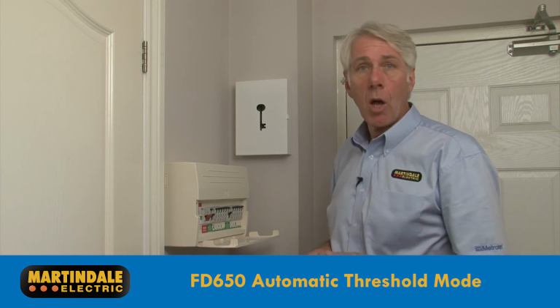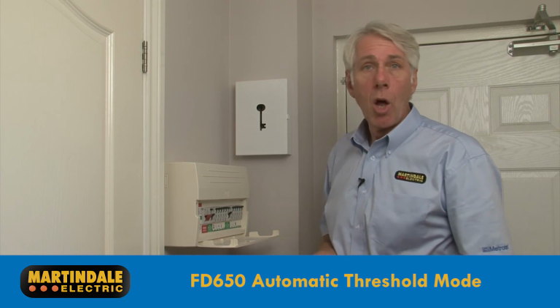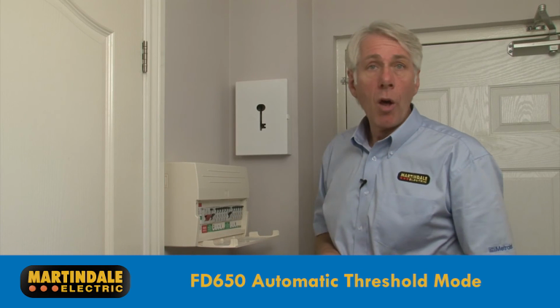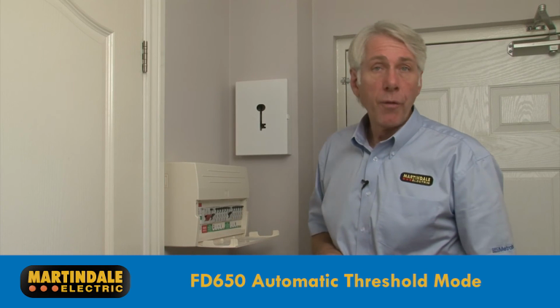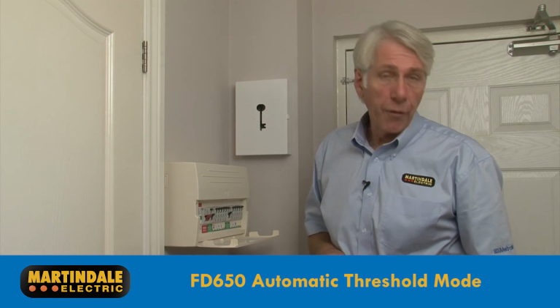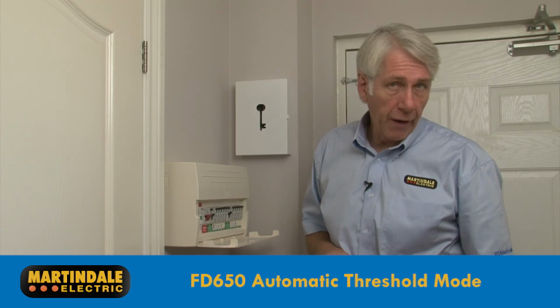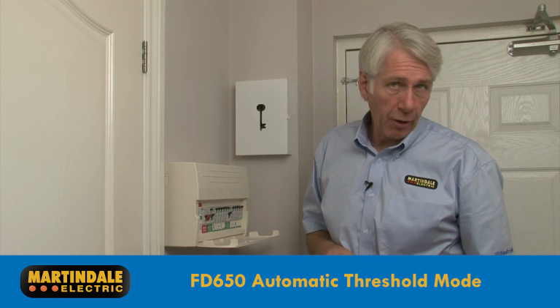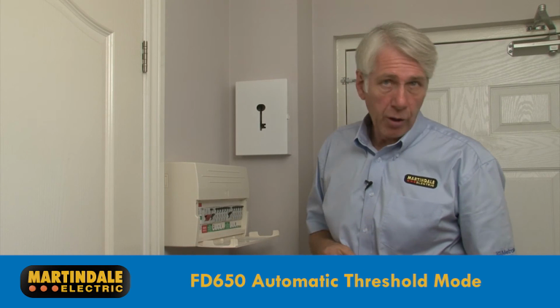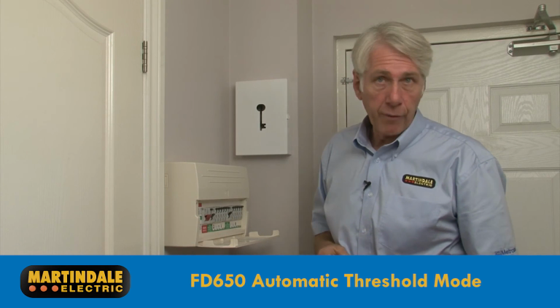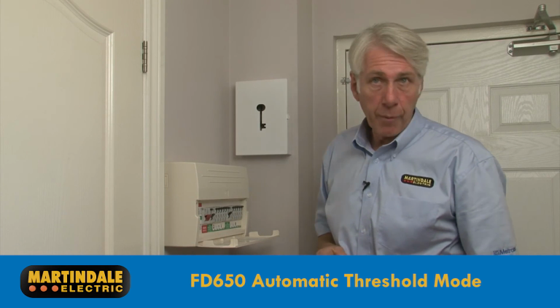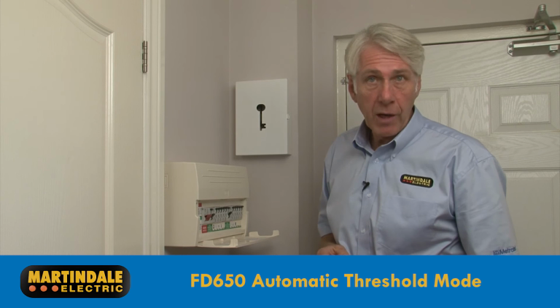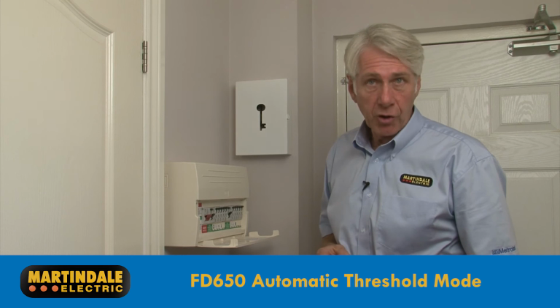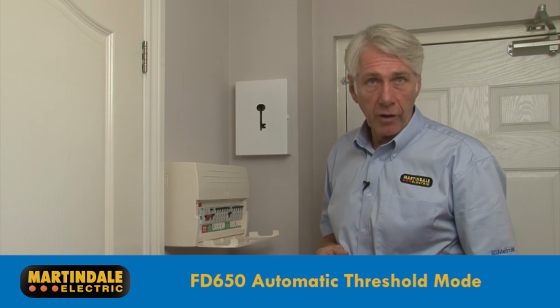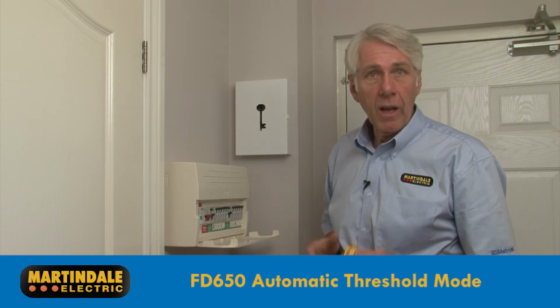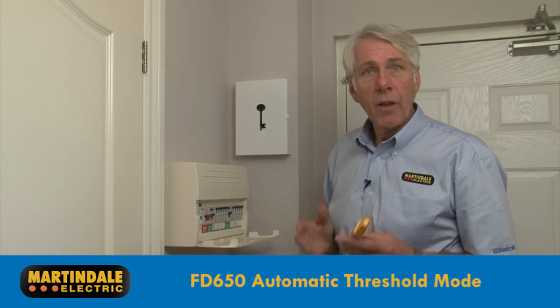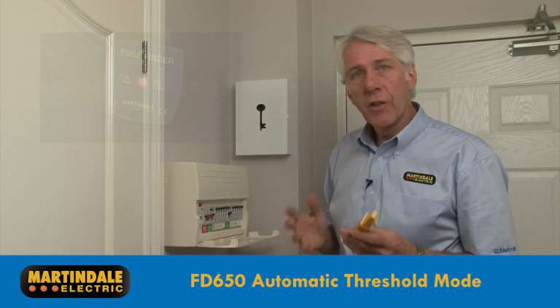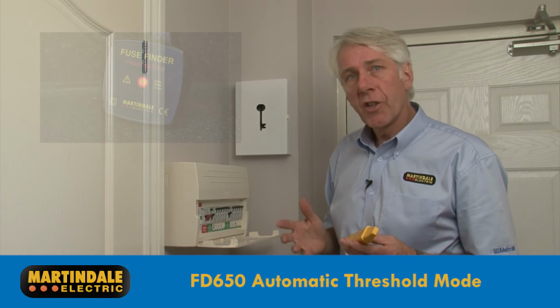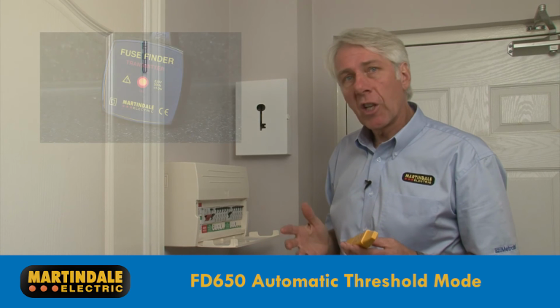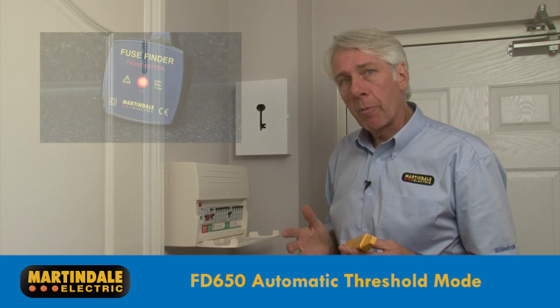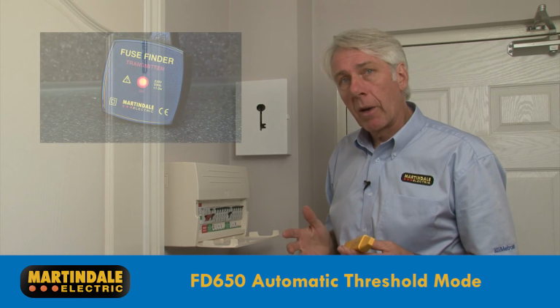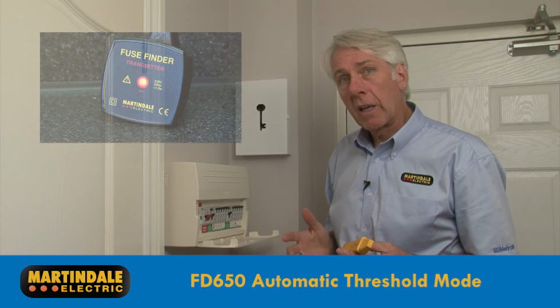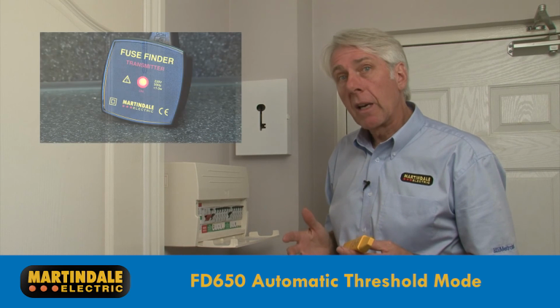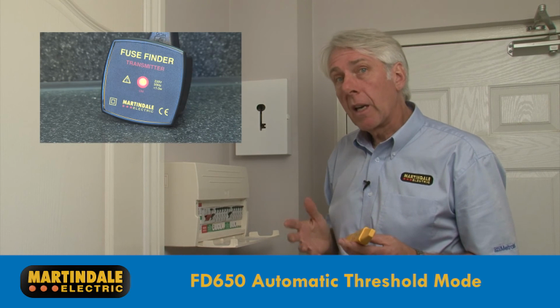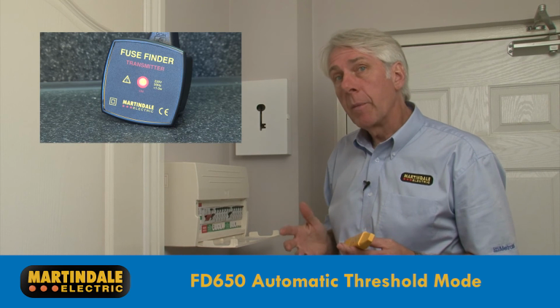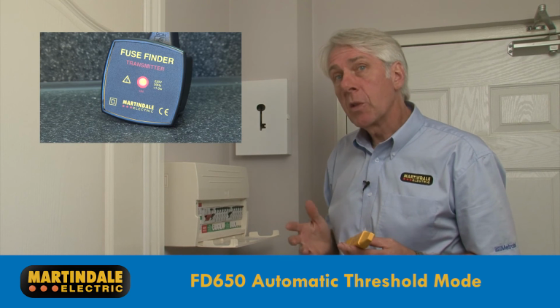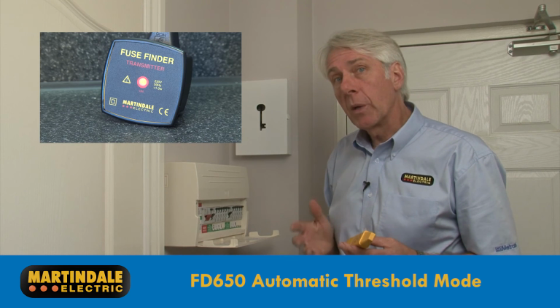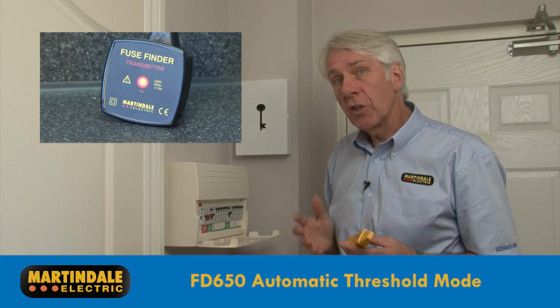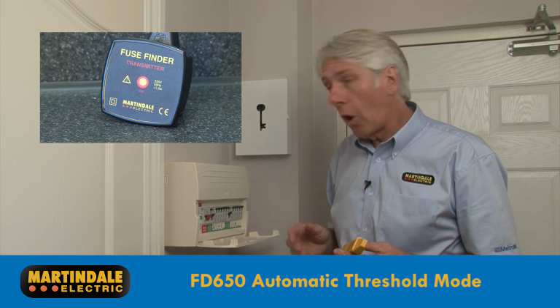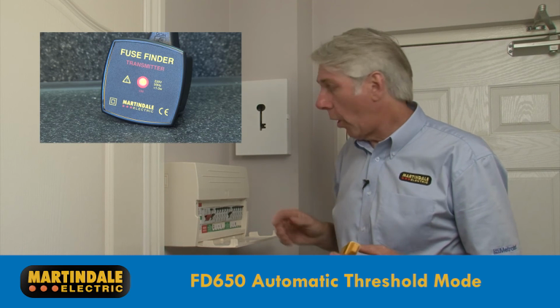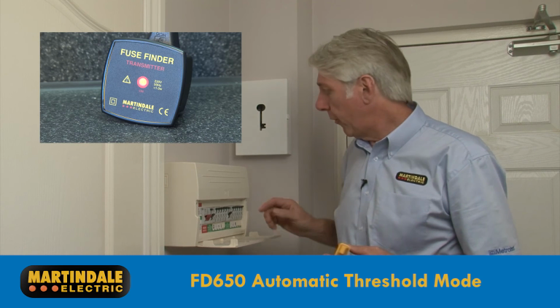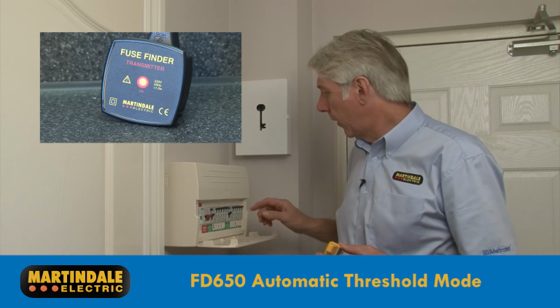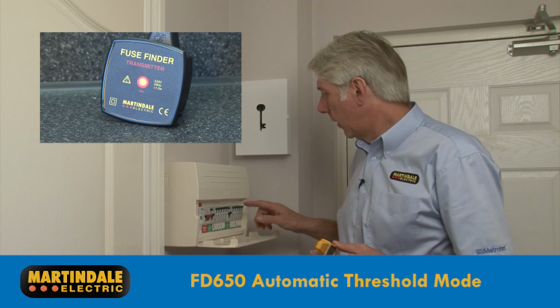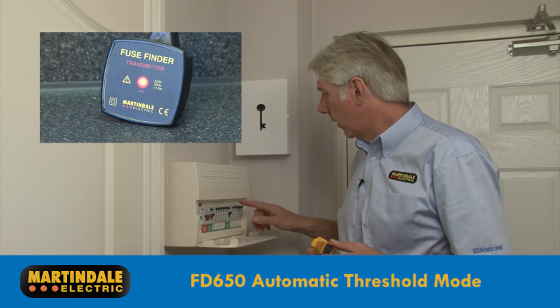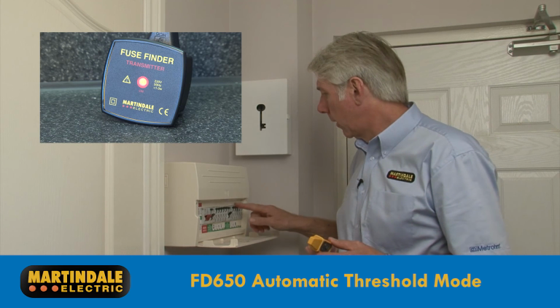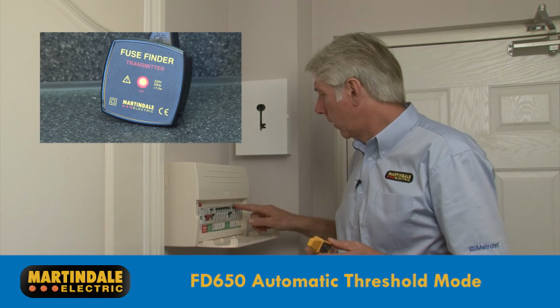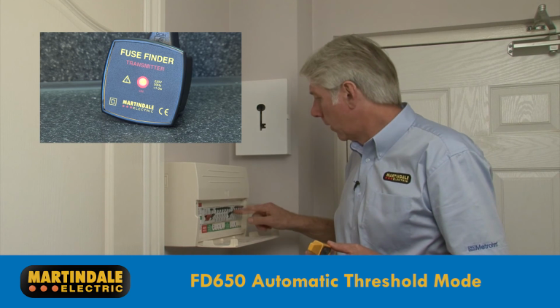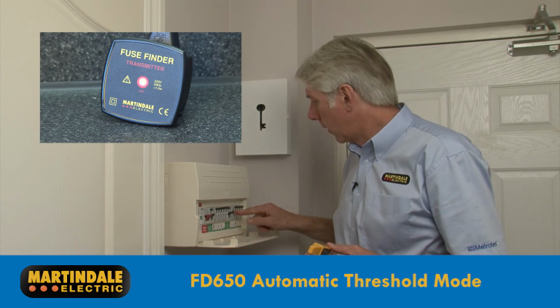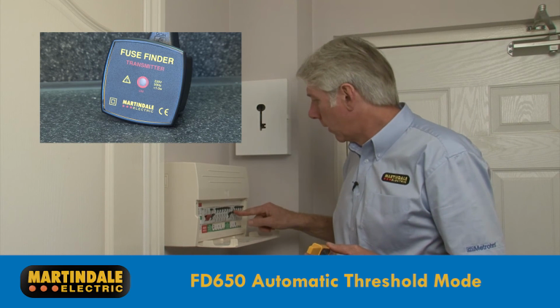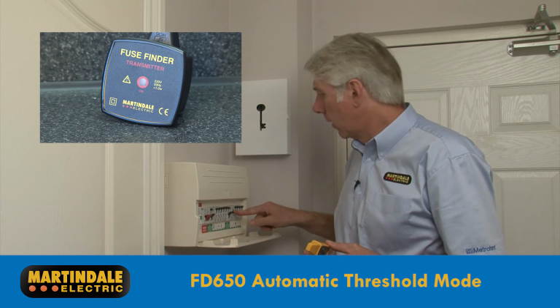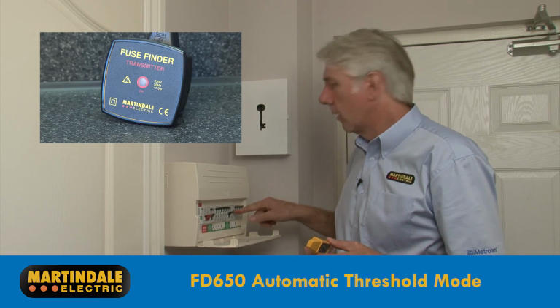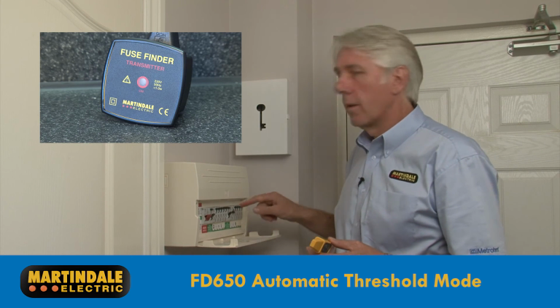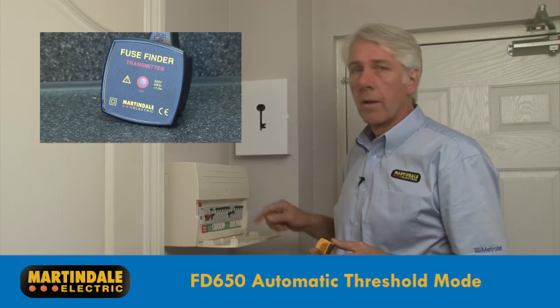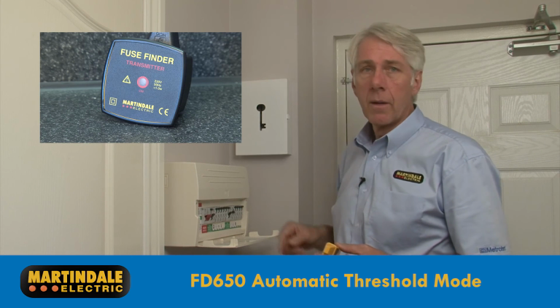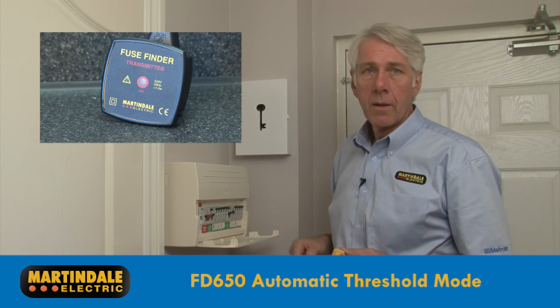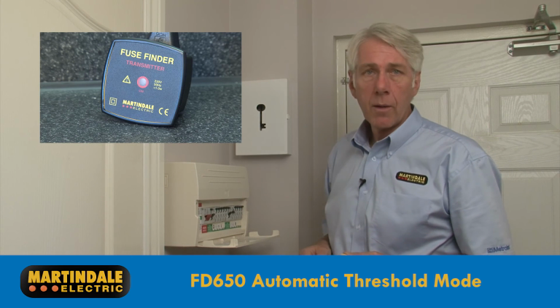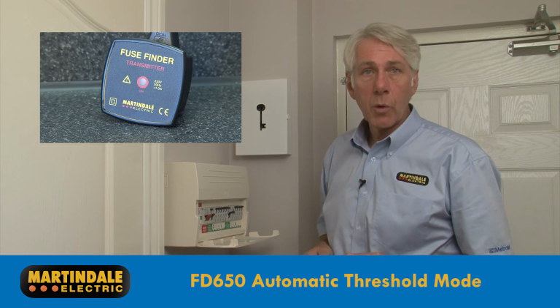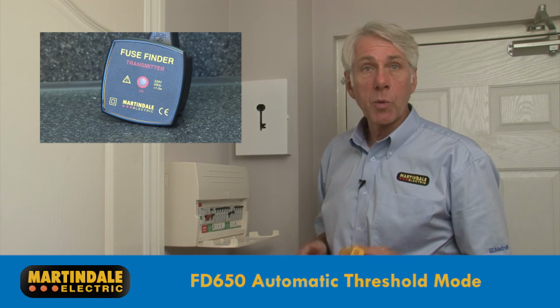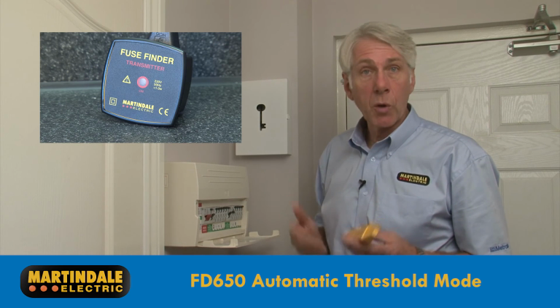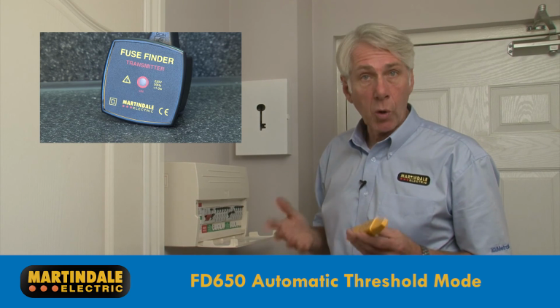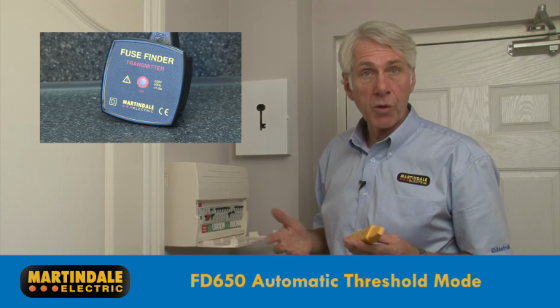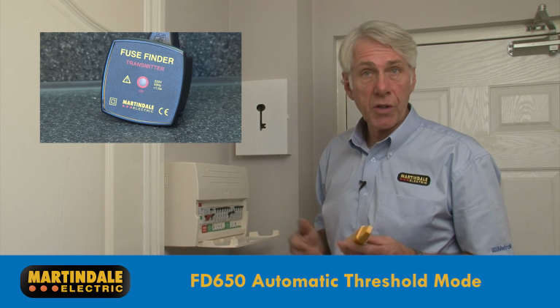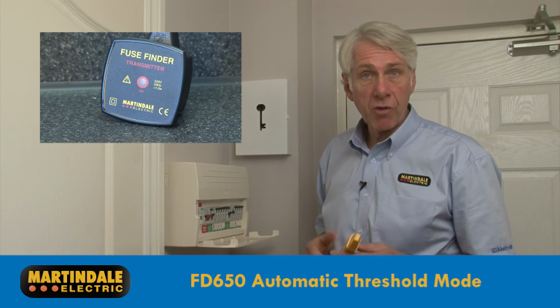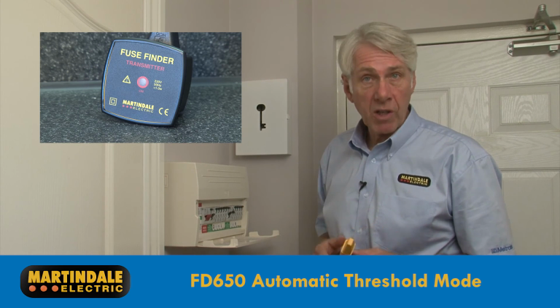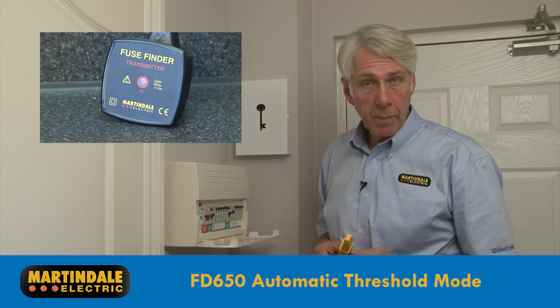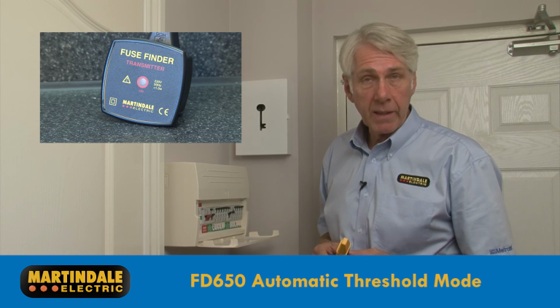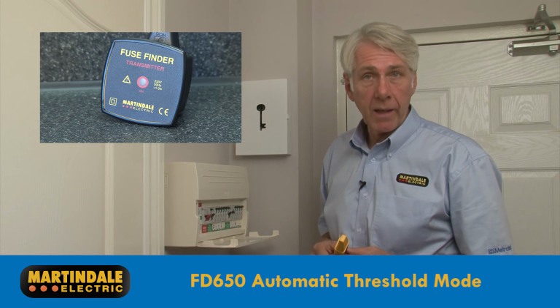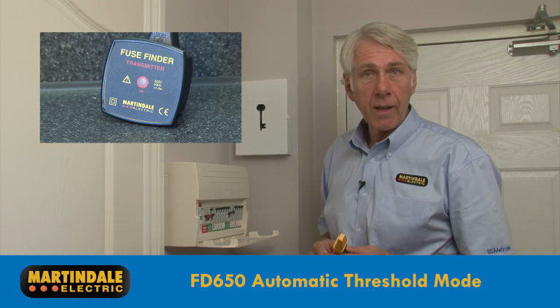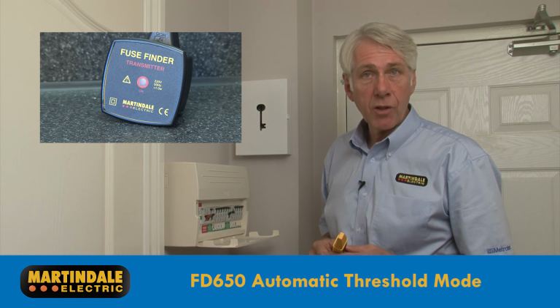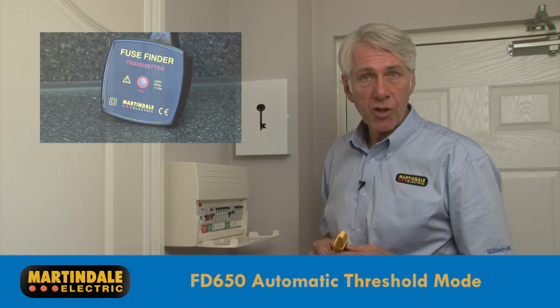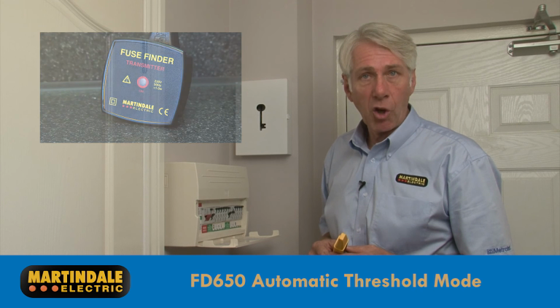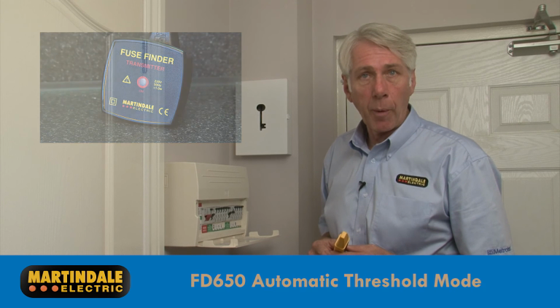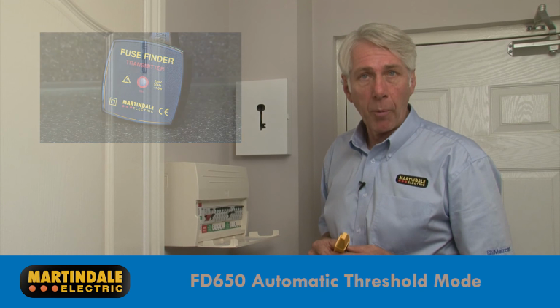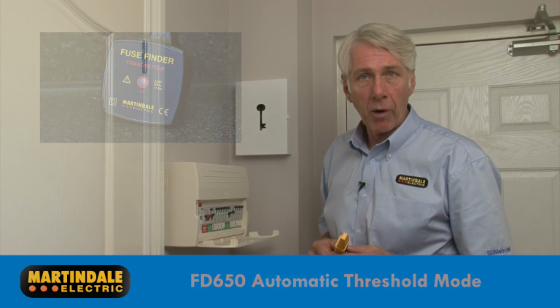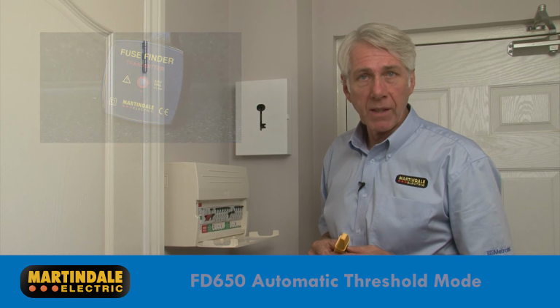For final confirmation, the circuit breaker can be switched off, which will cause the transmitter to stop operating.